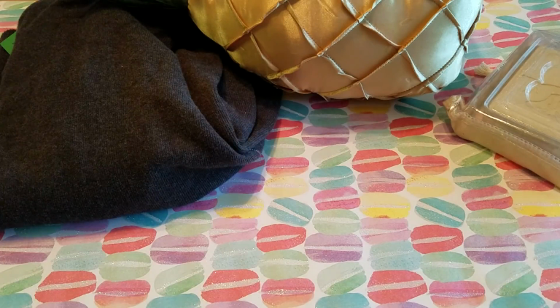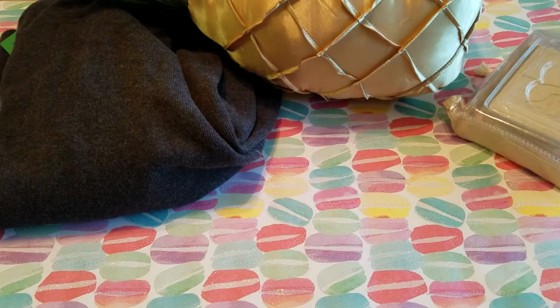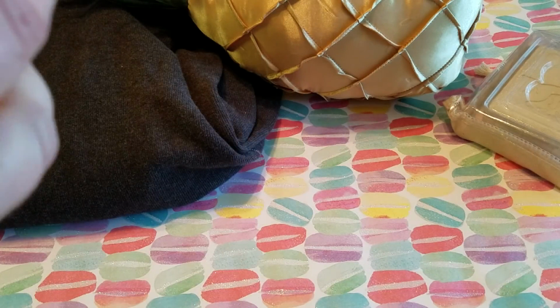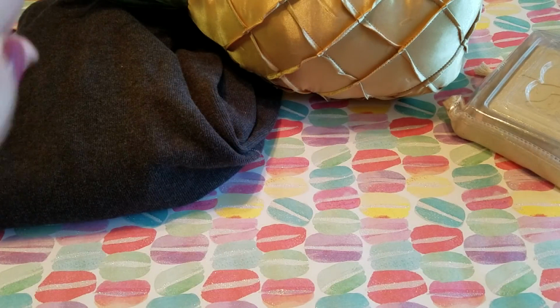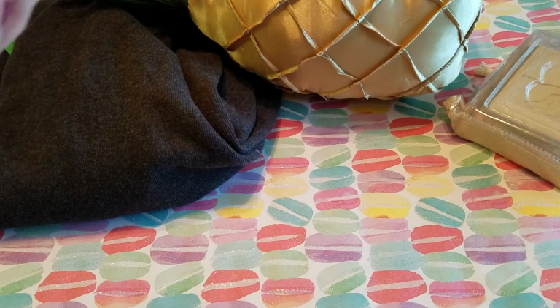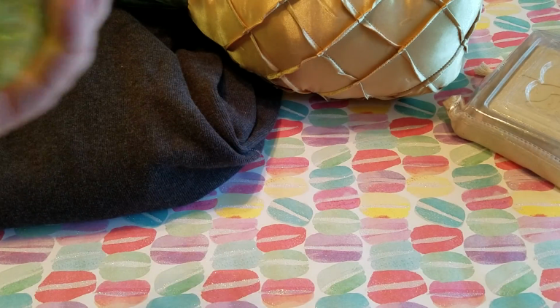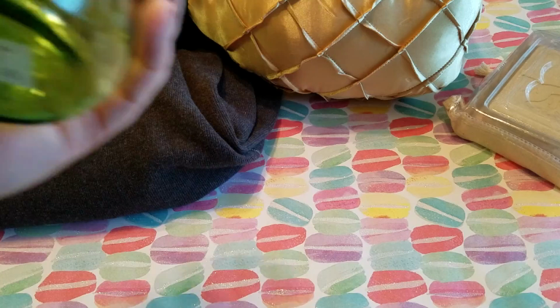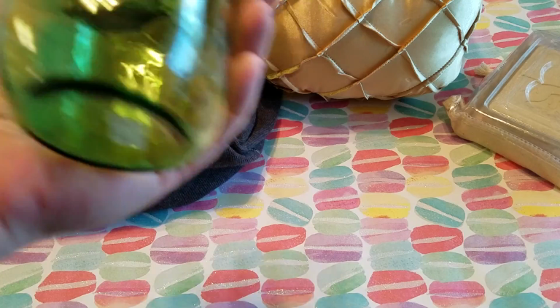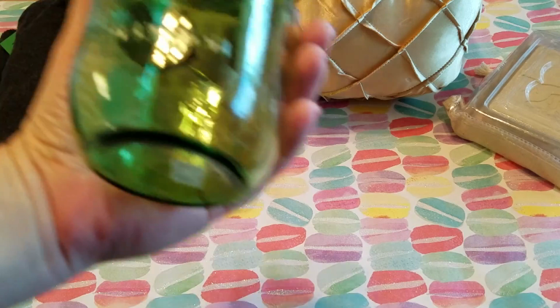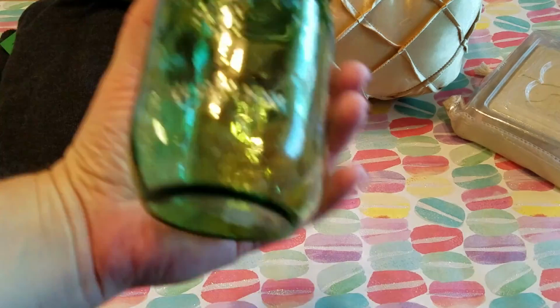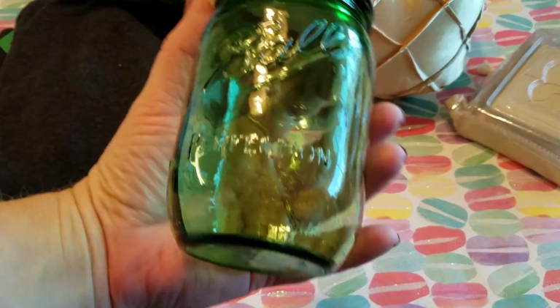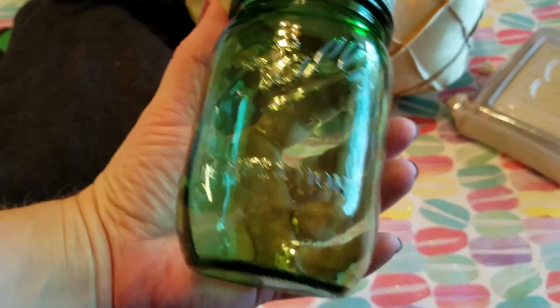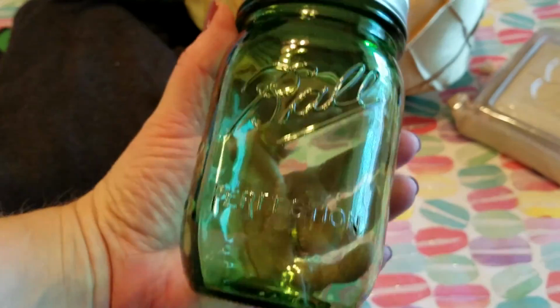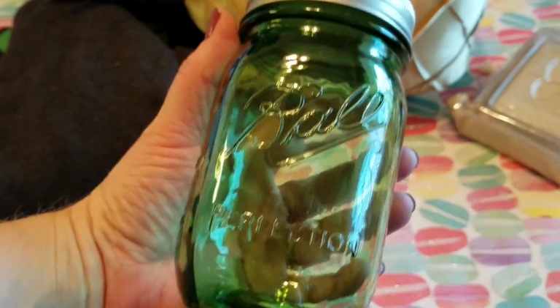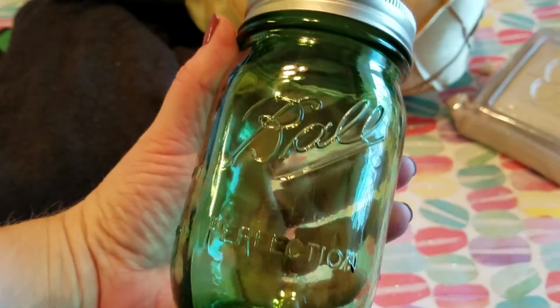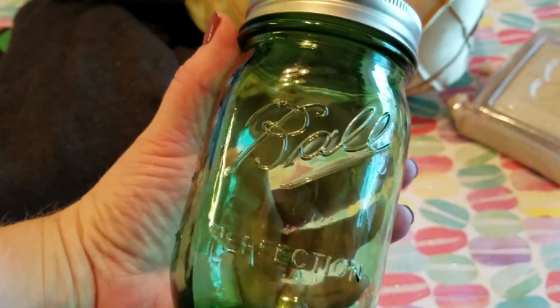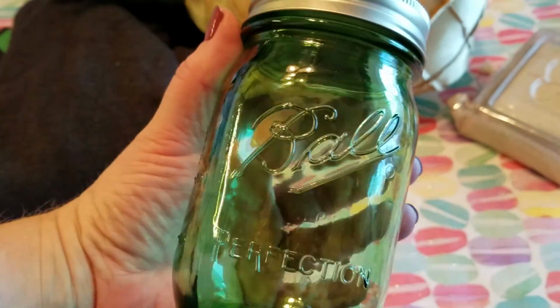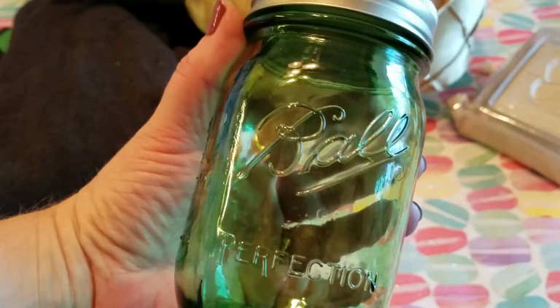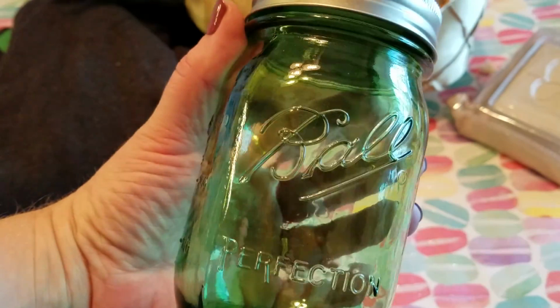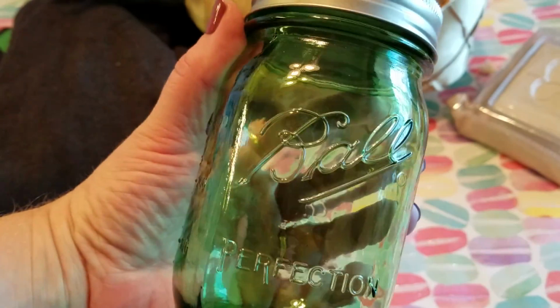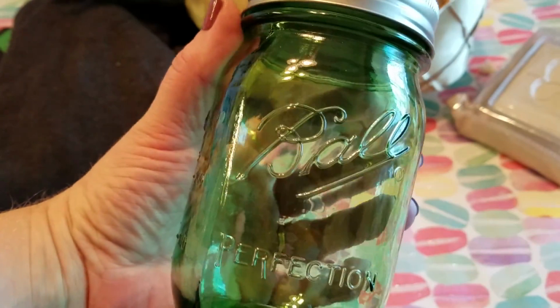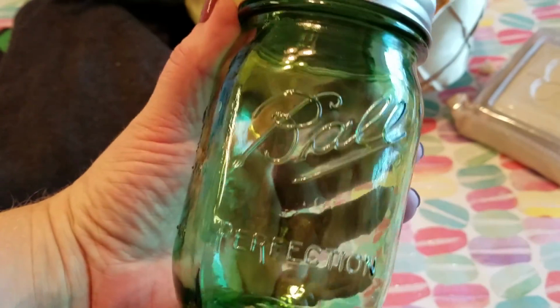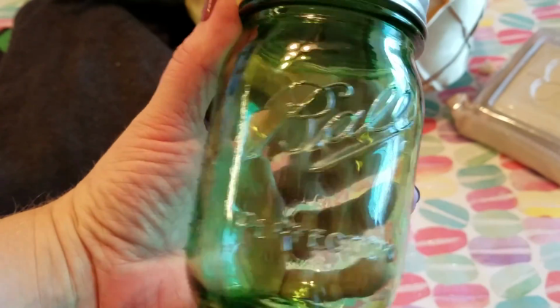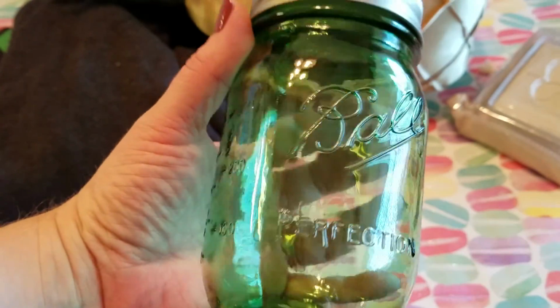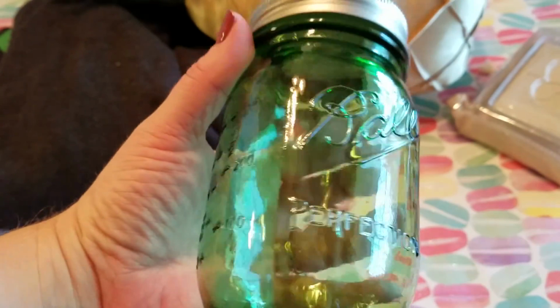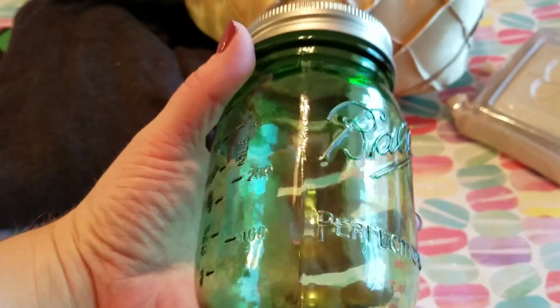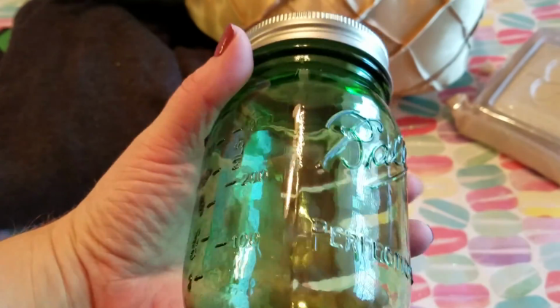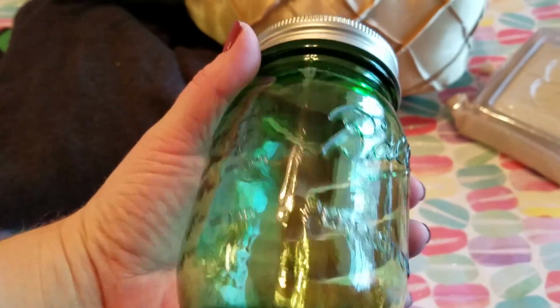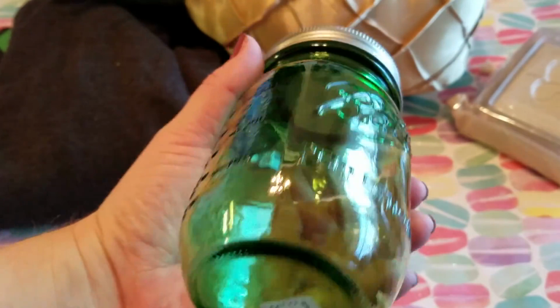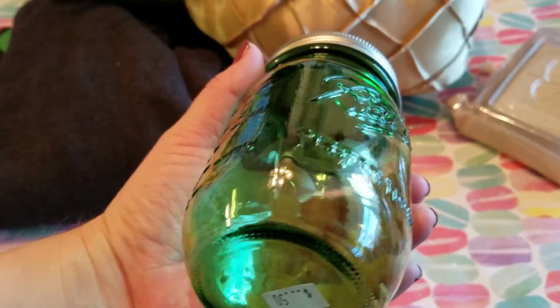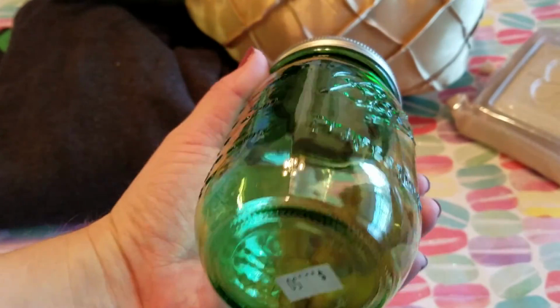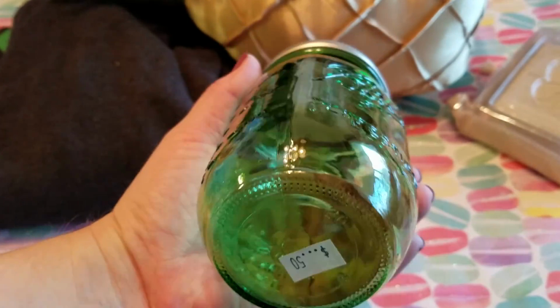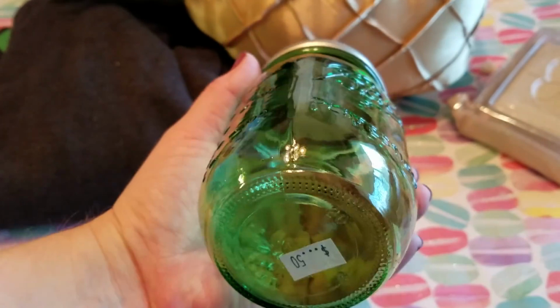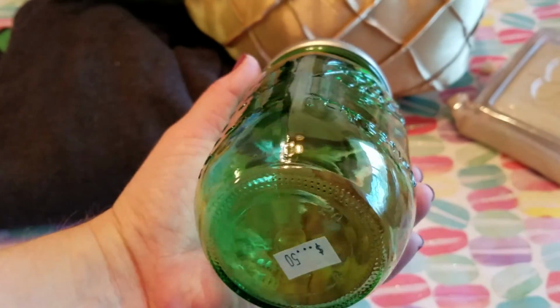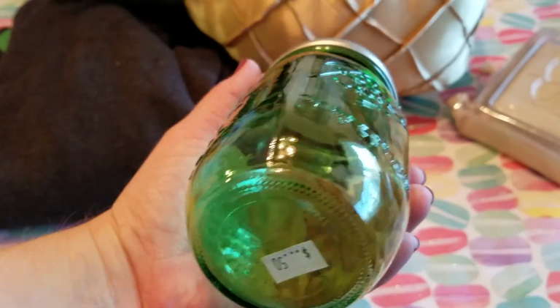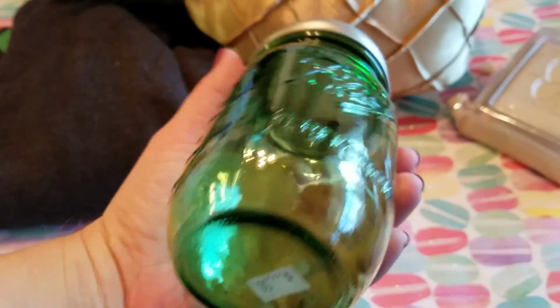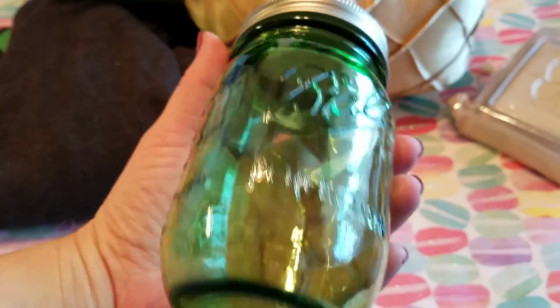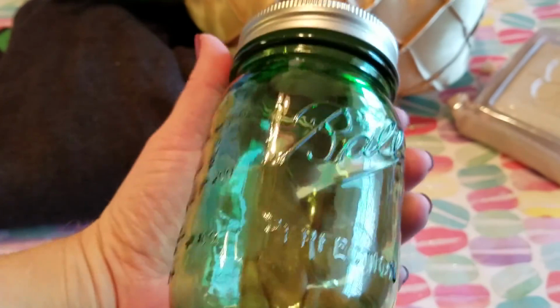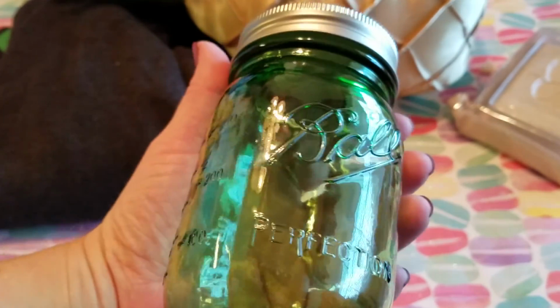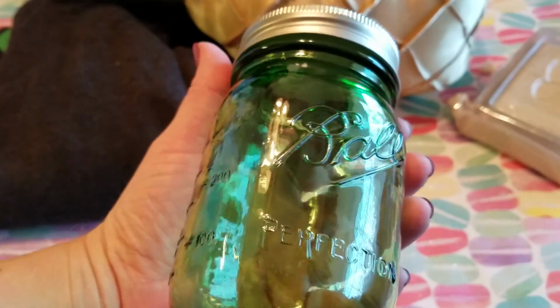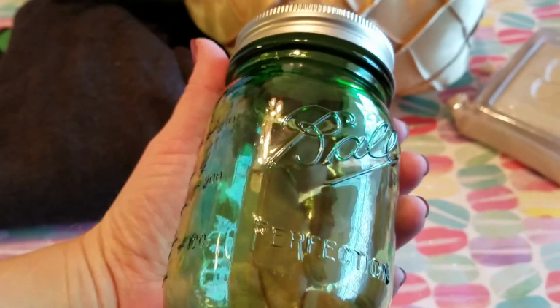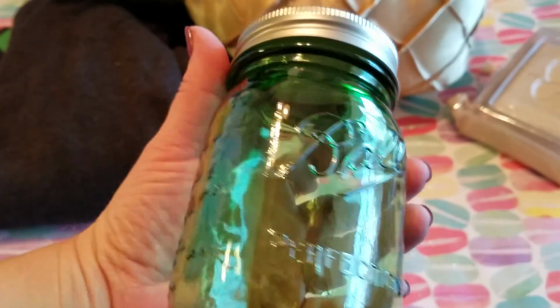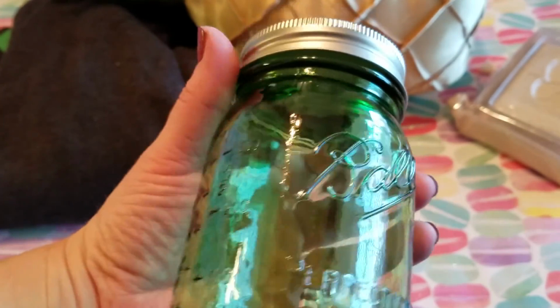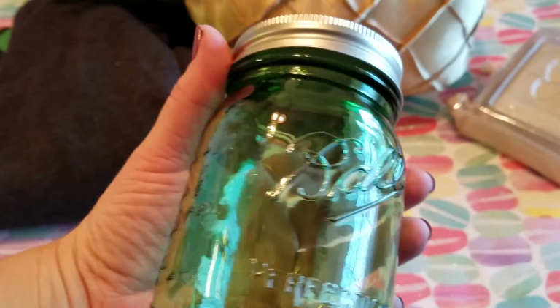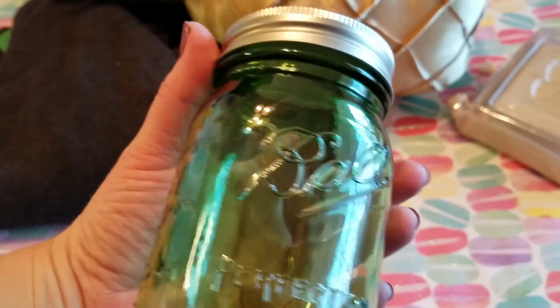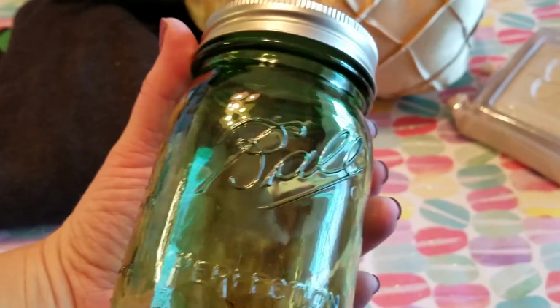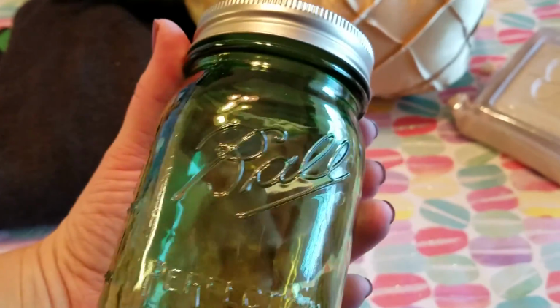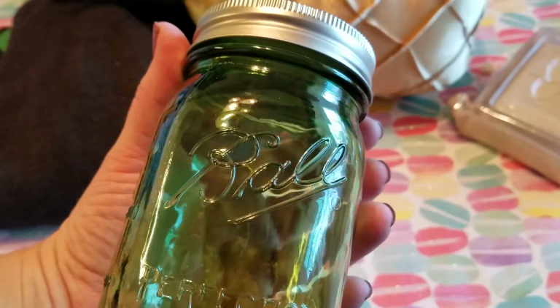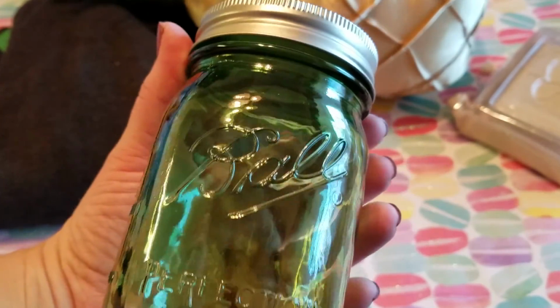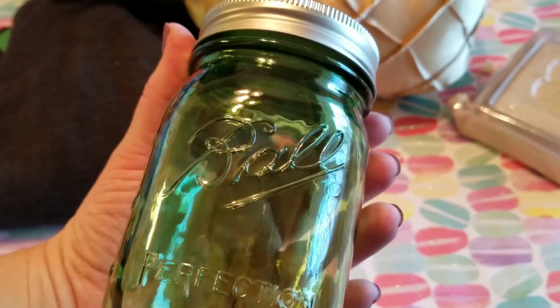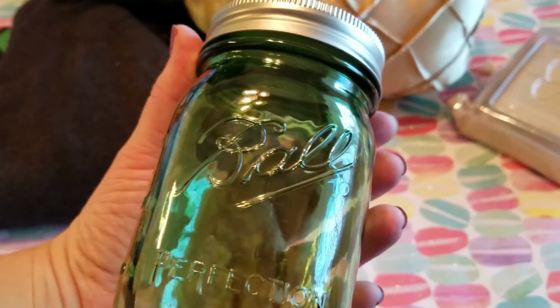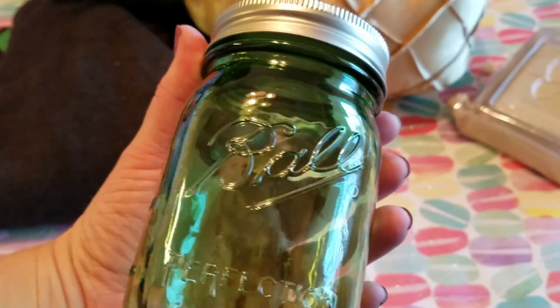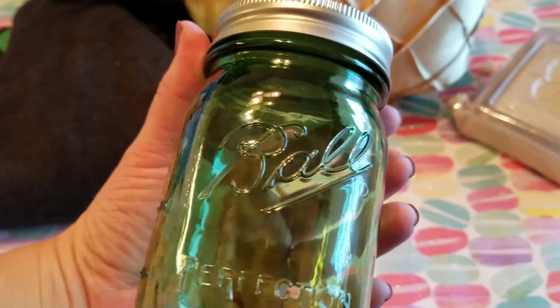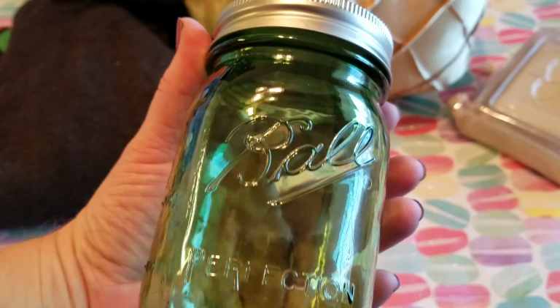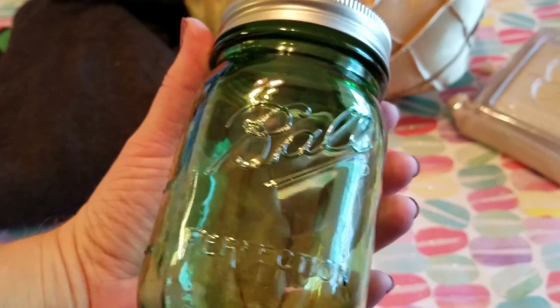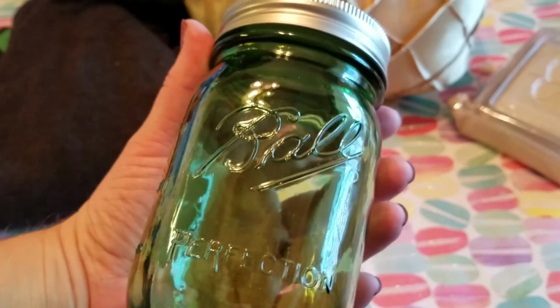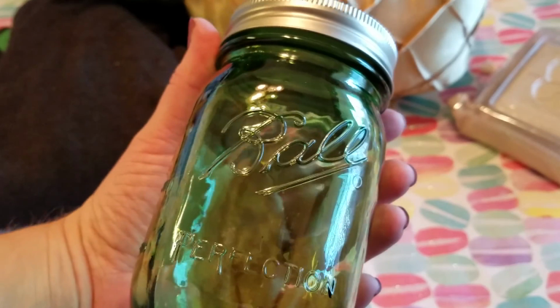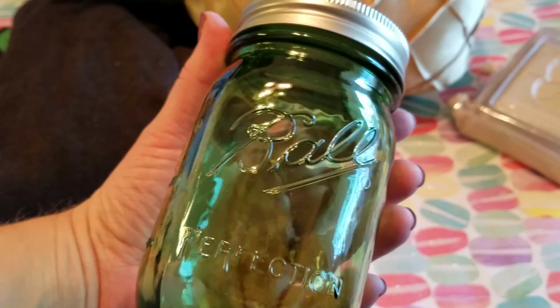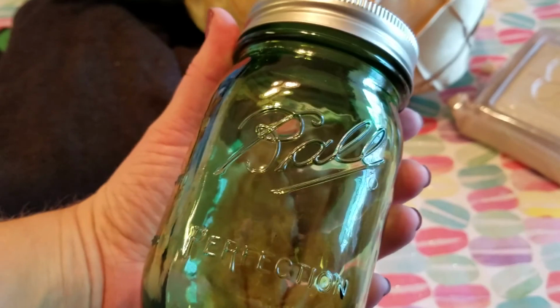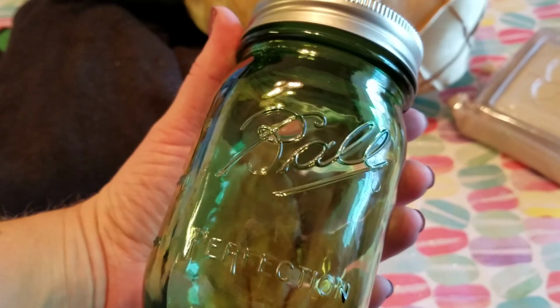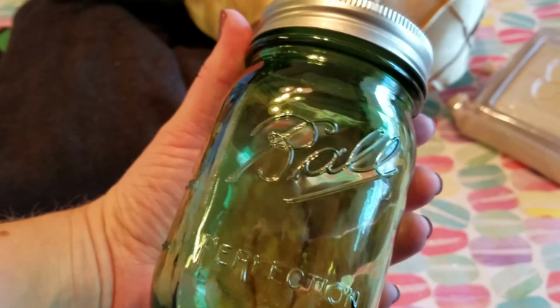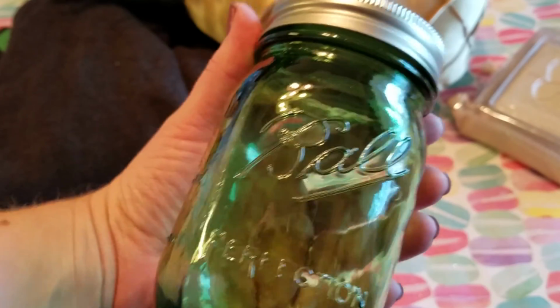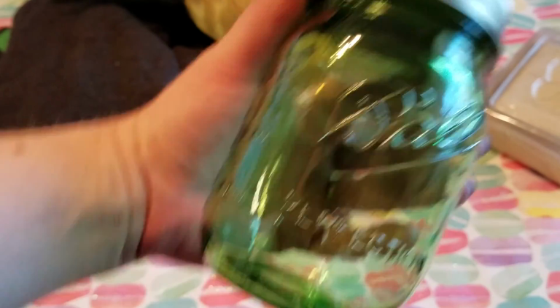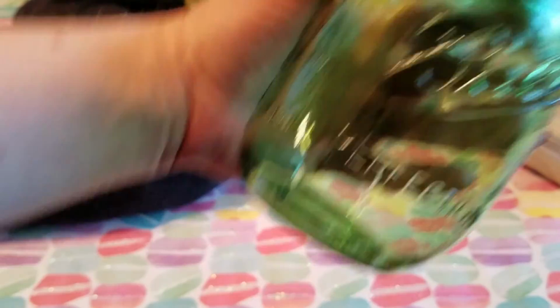And then I got this mason jar that's green. I don't have any in the green color. This was 40 cents.